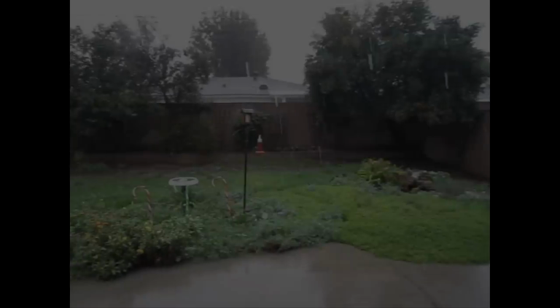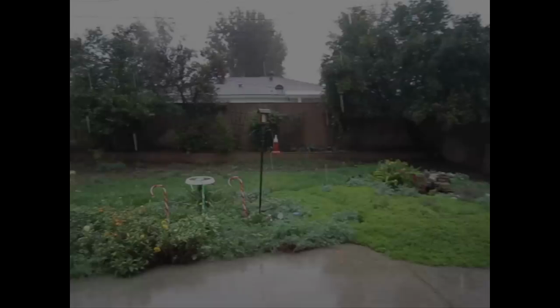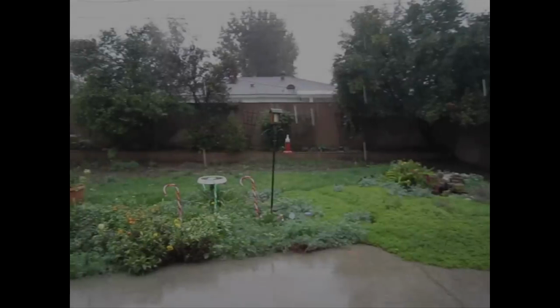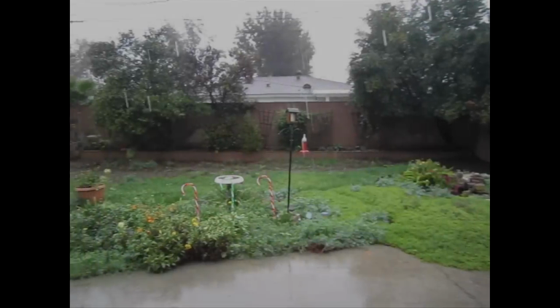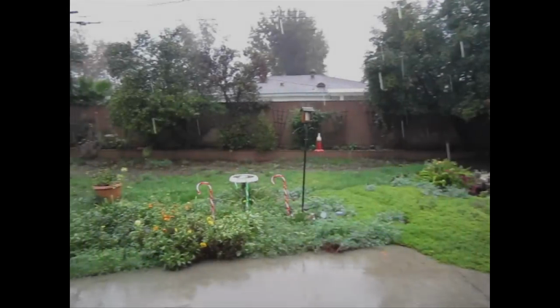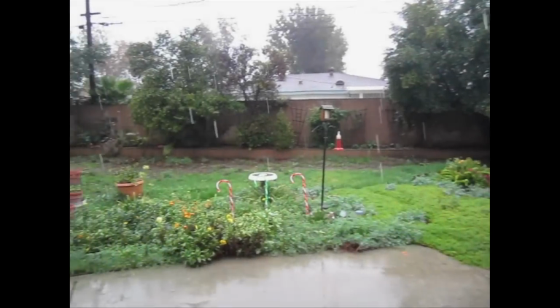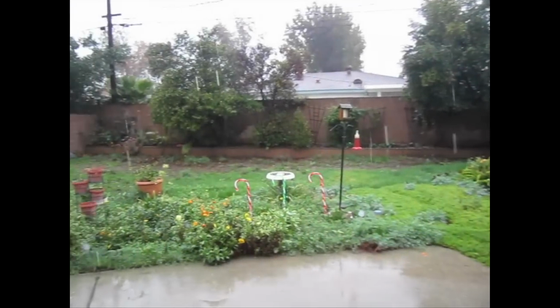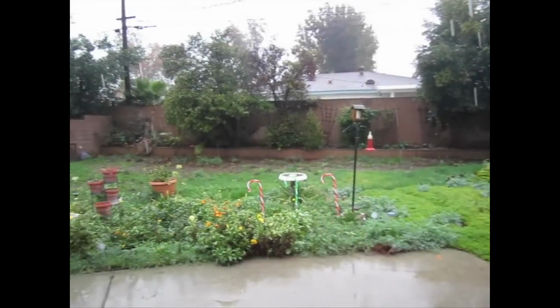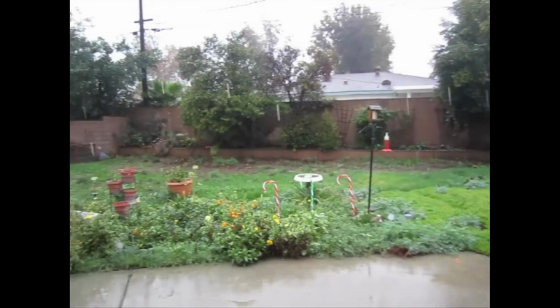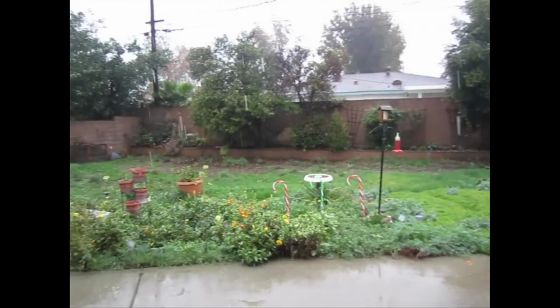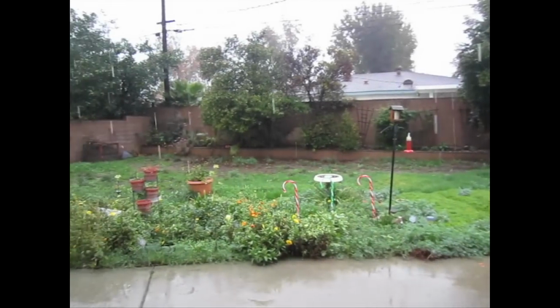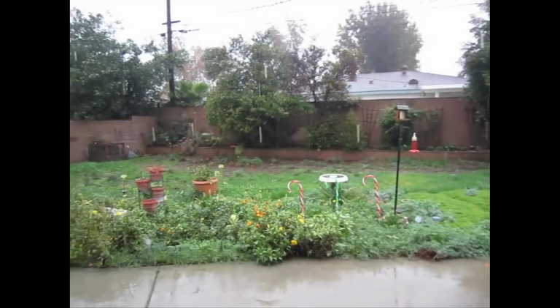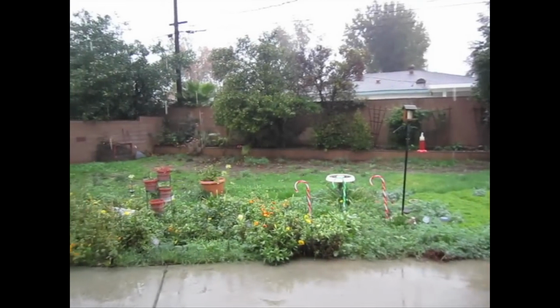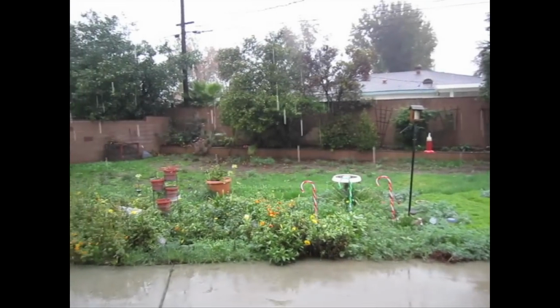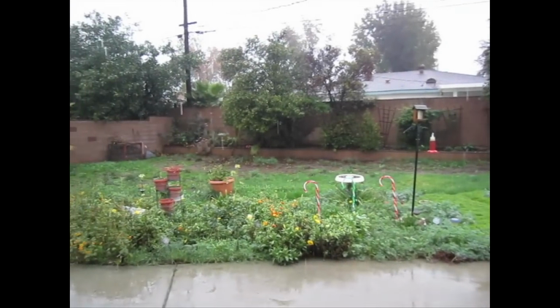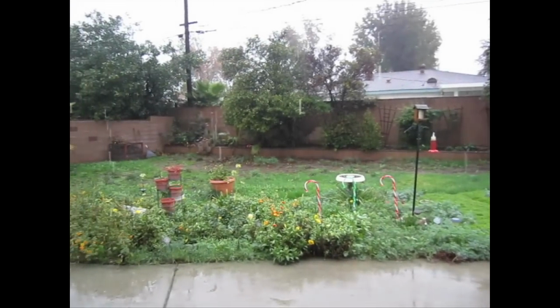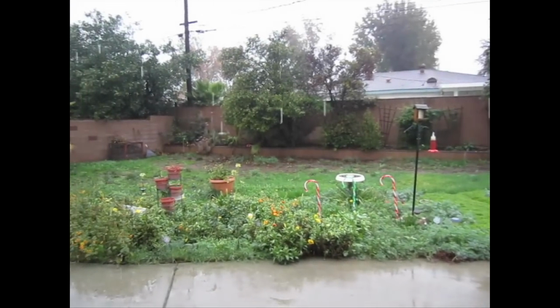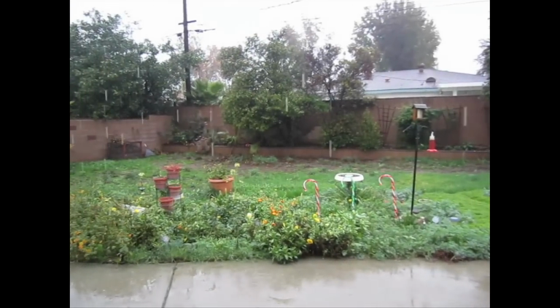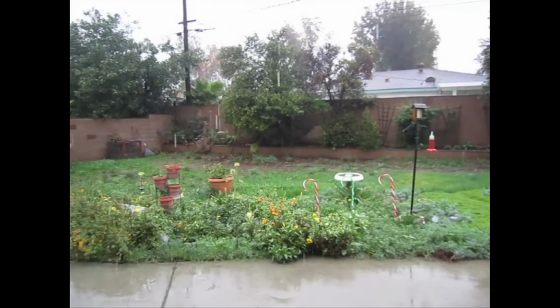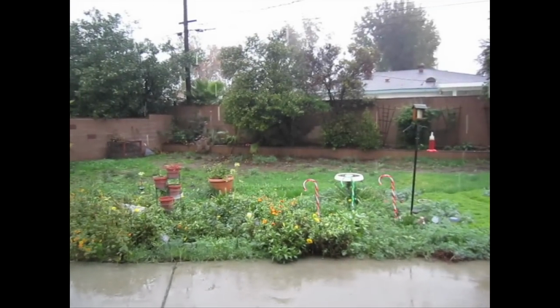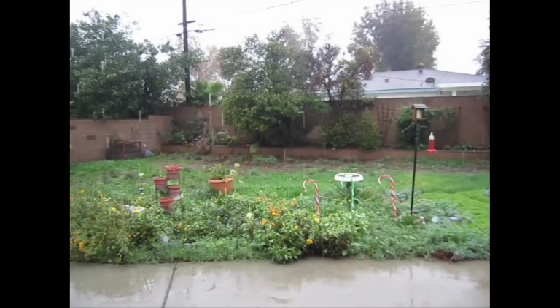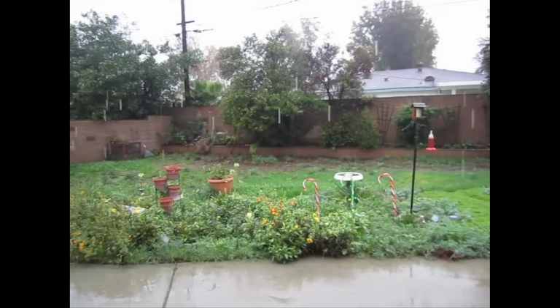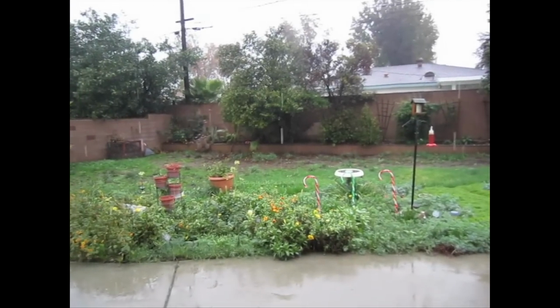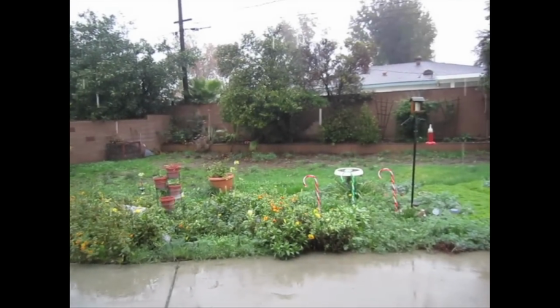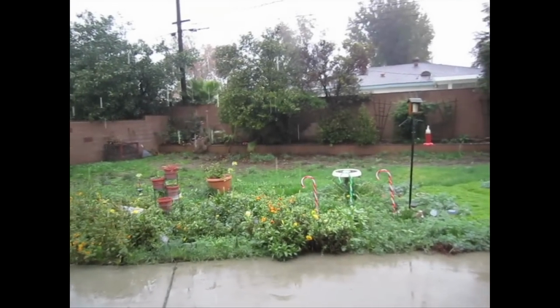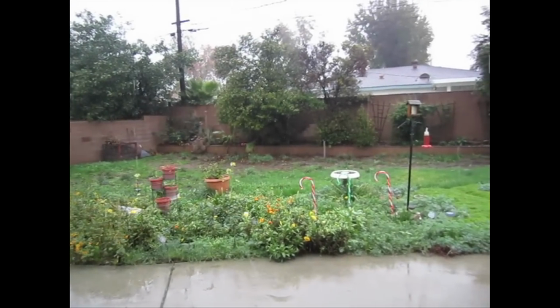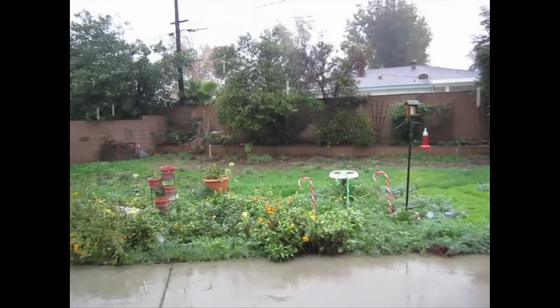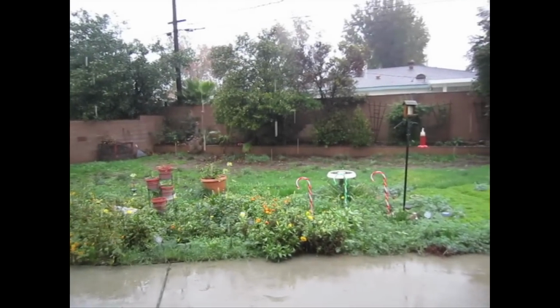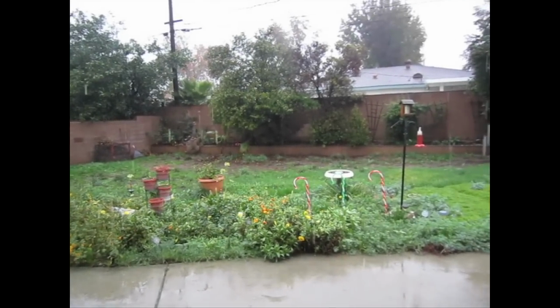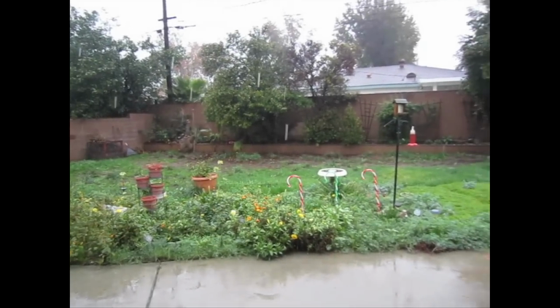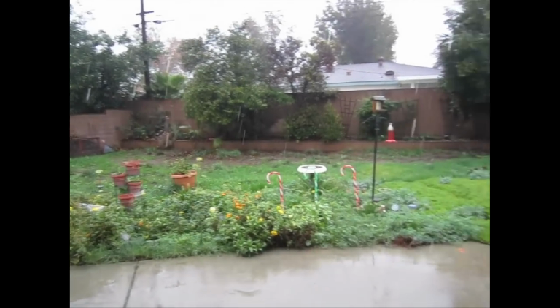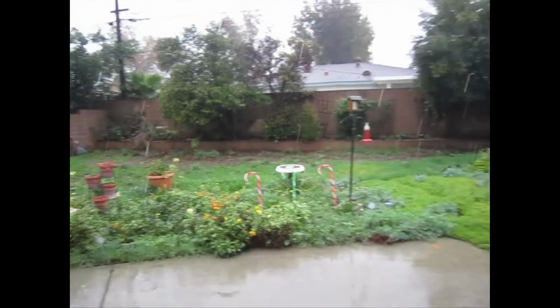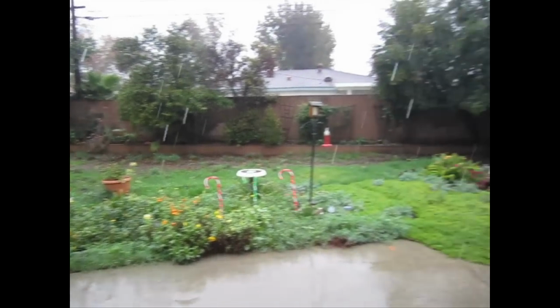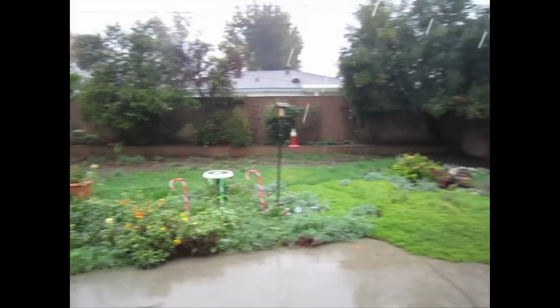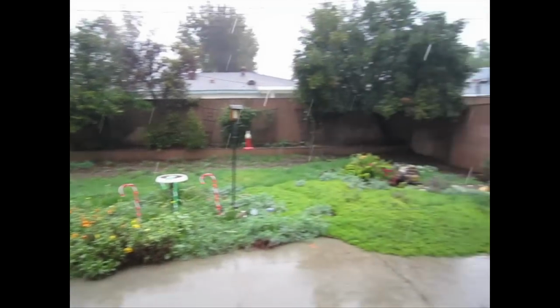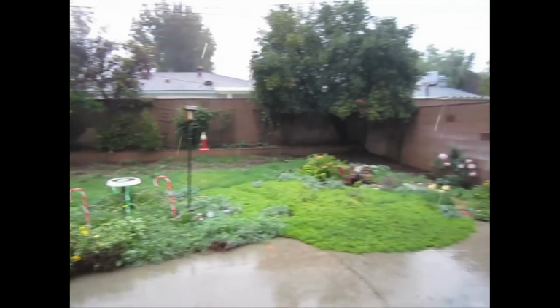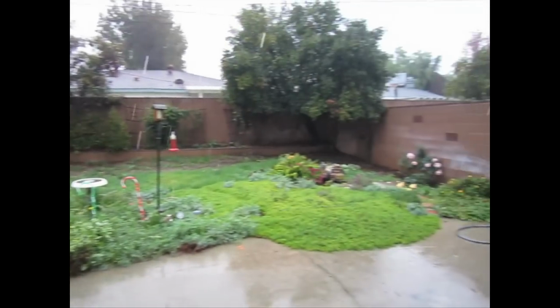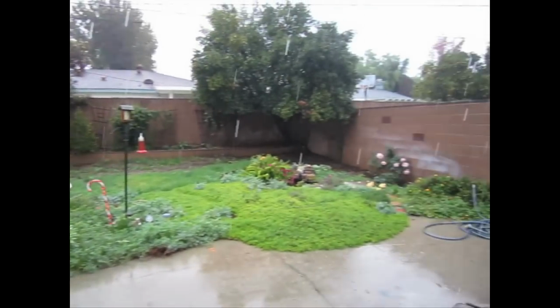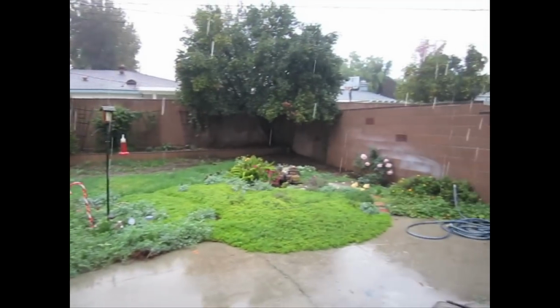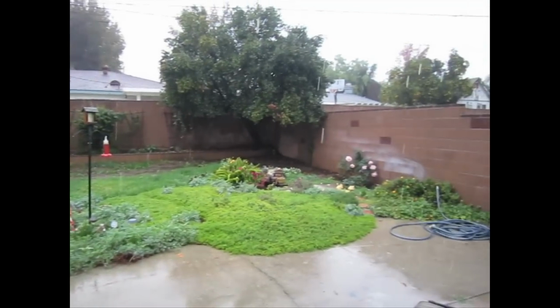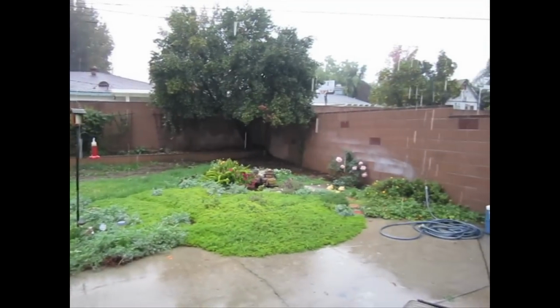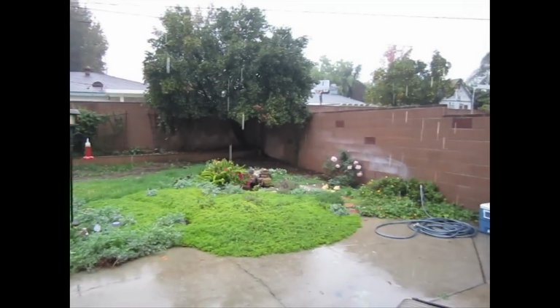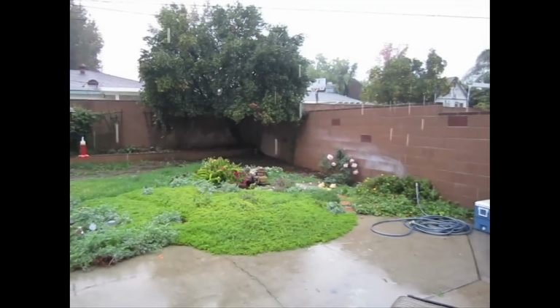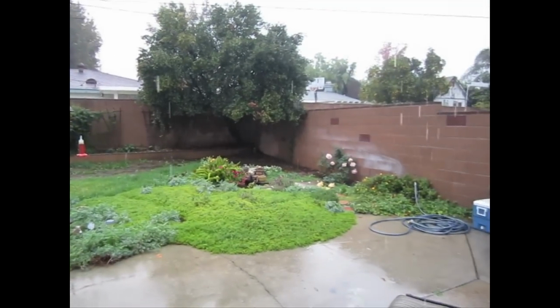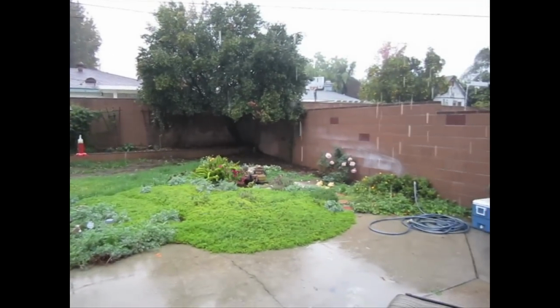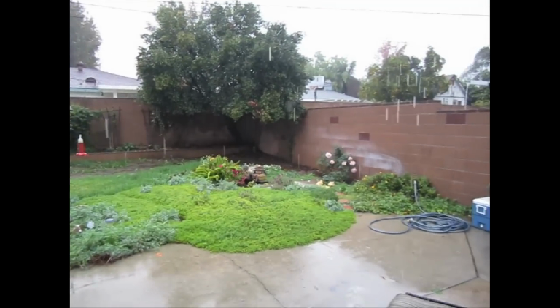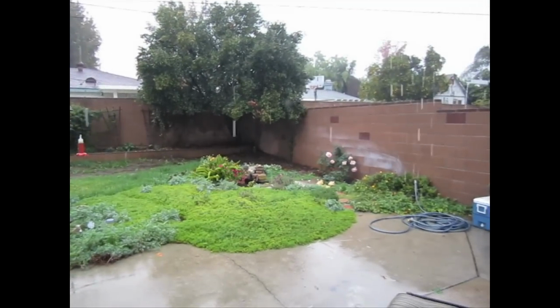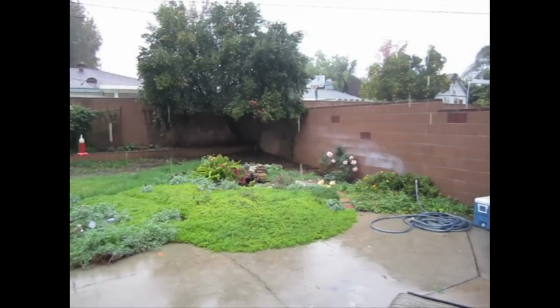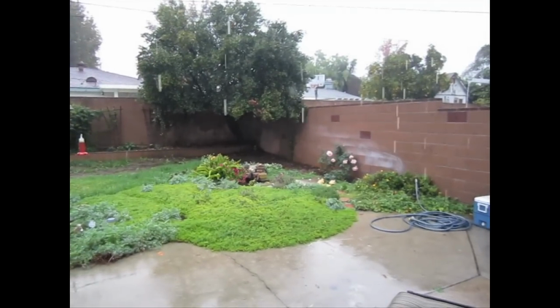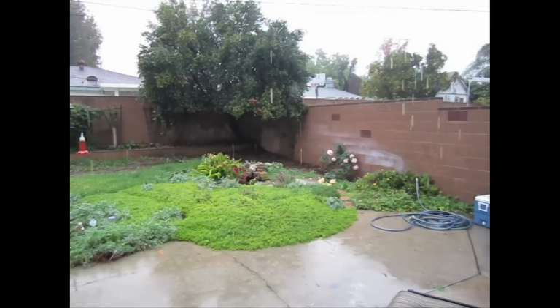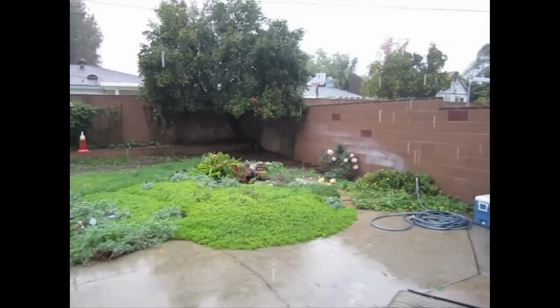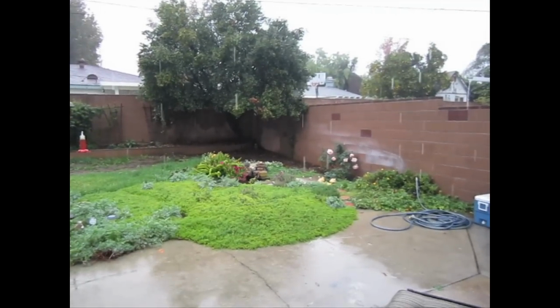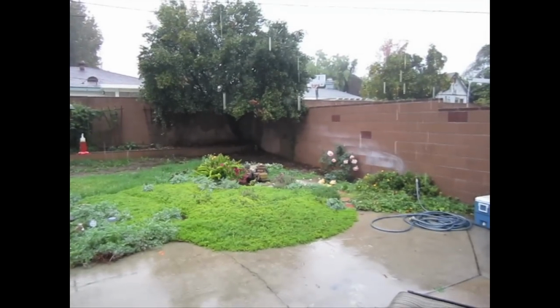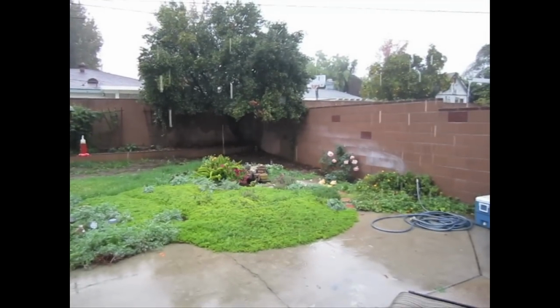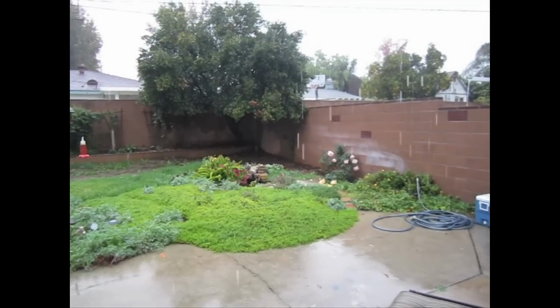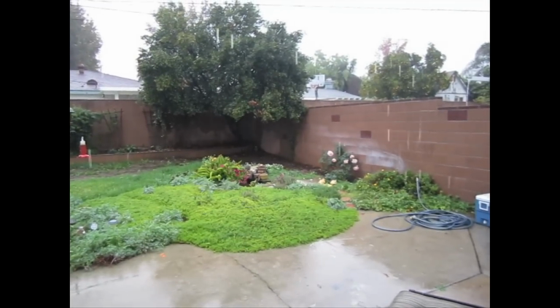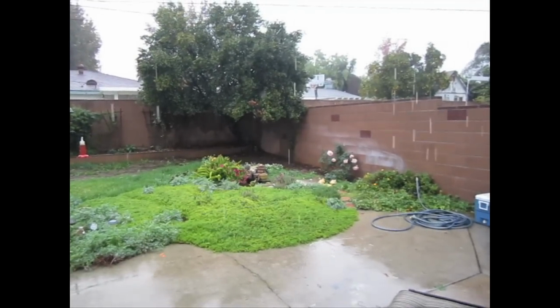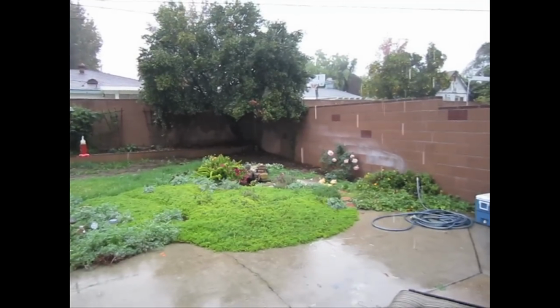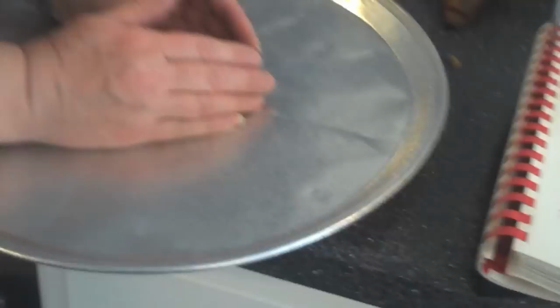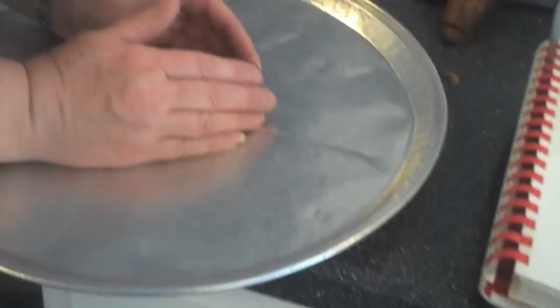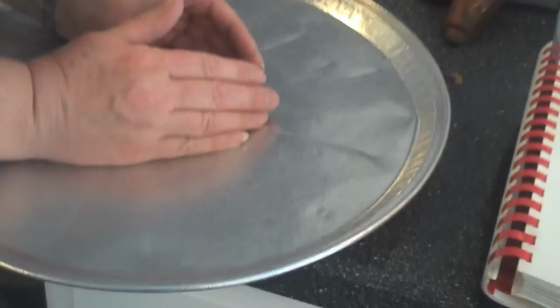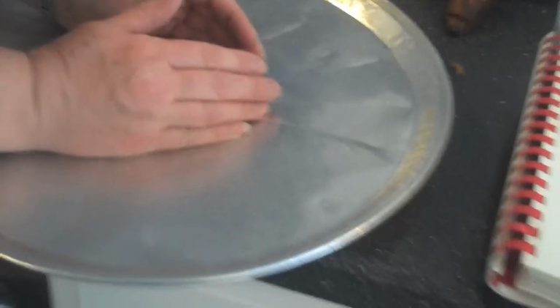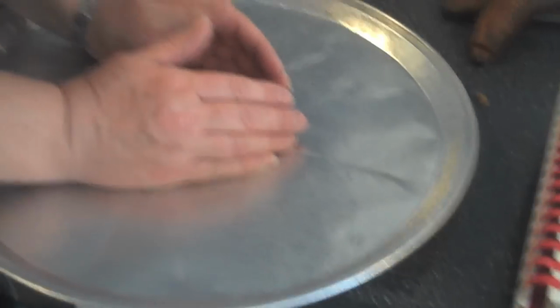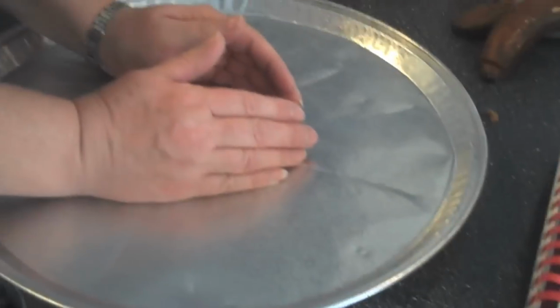It's been raining for days — usually I'd like this, however I think the rain is killing my roses.